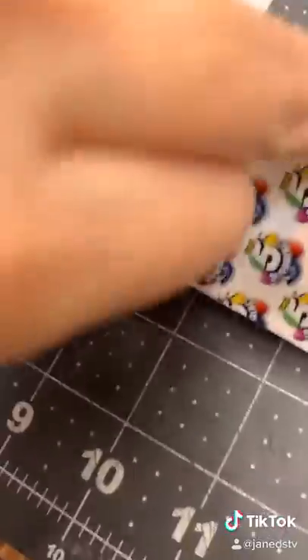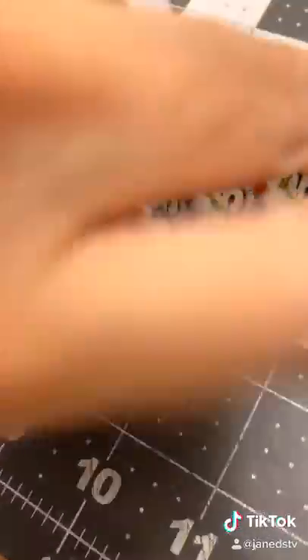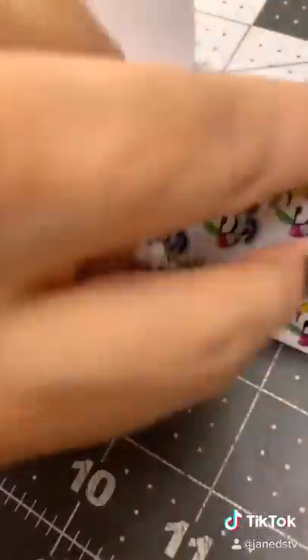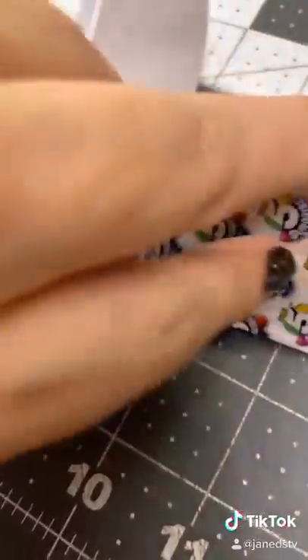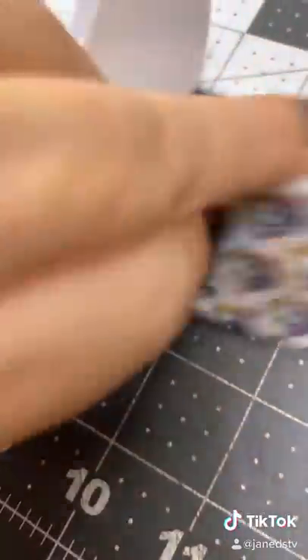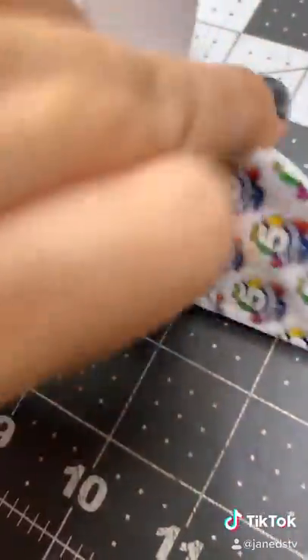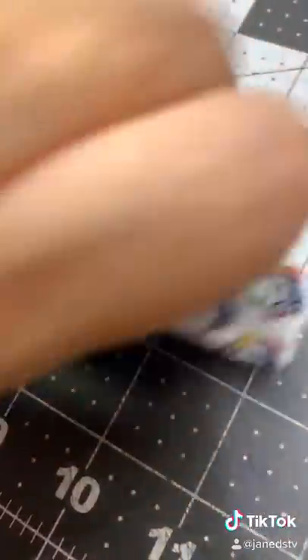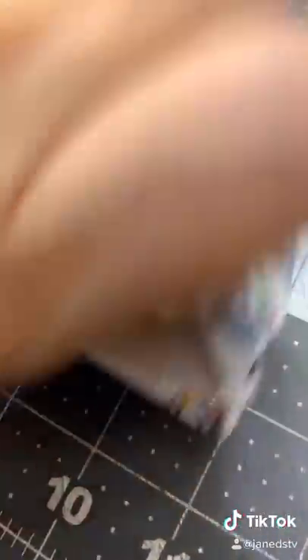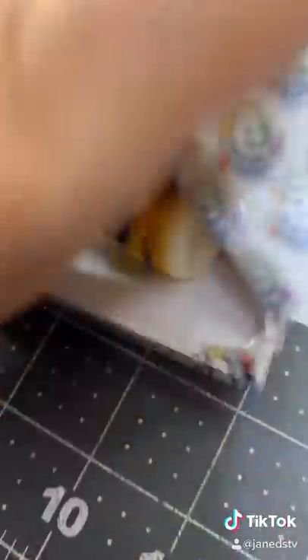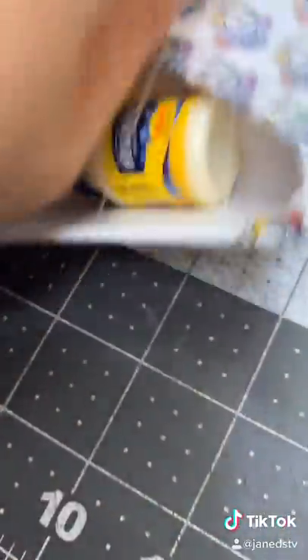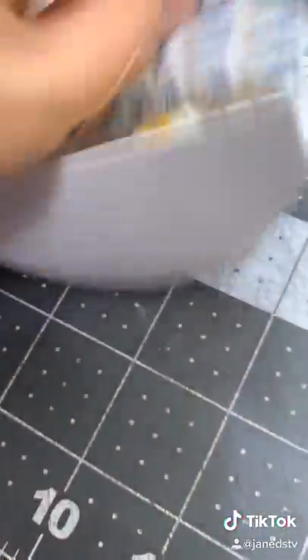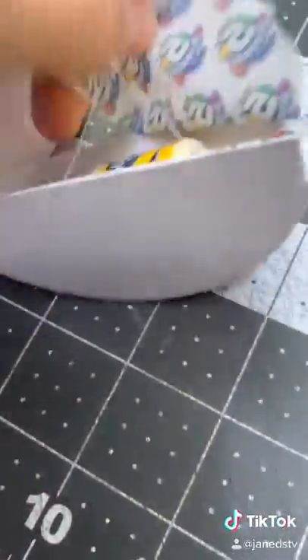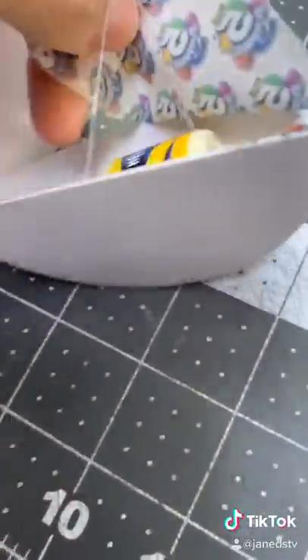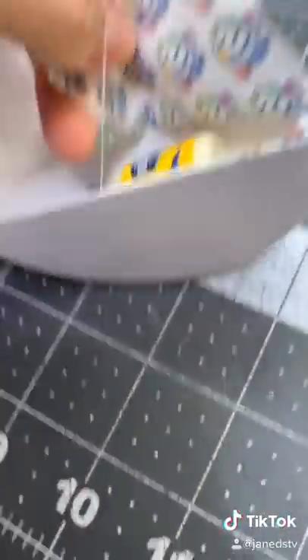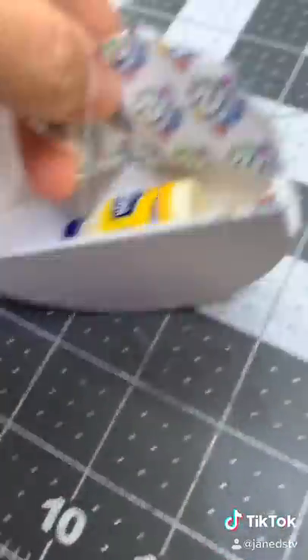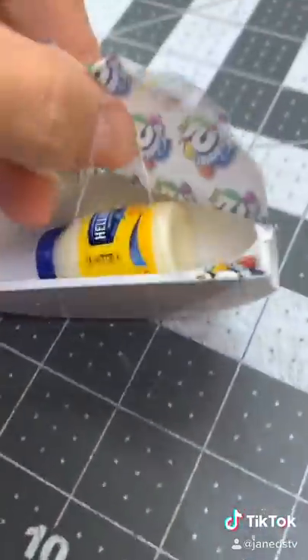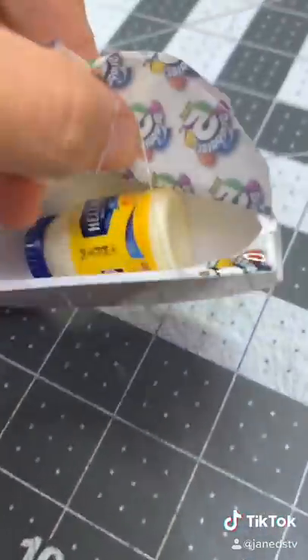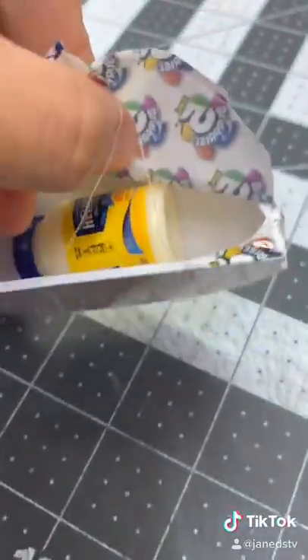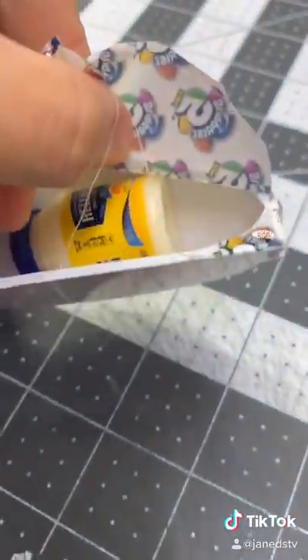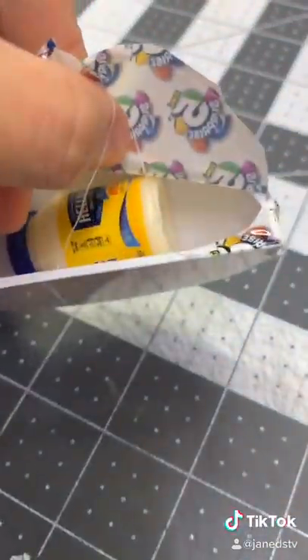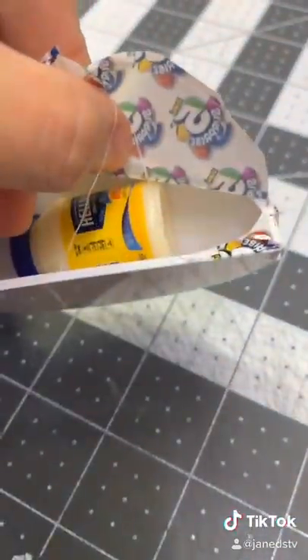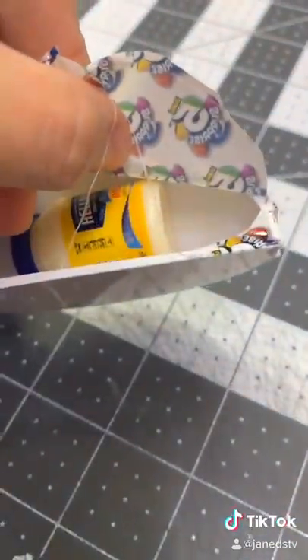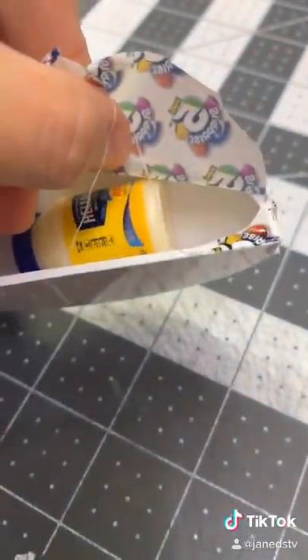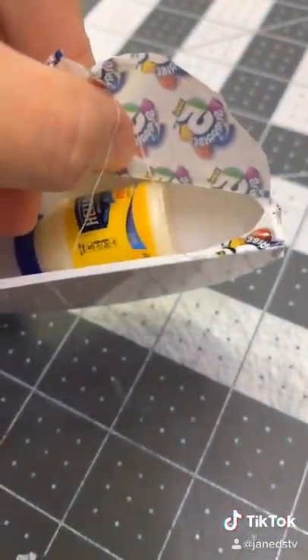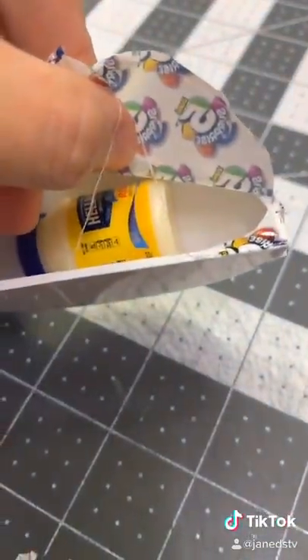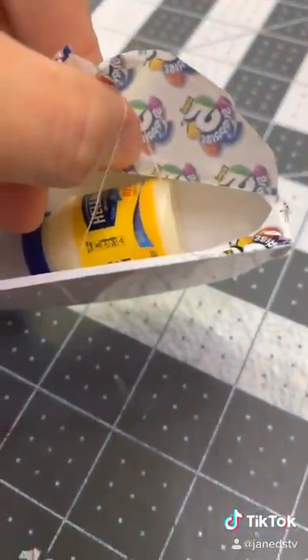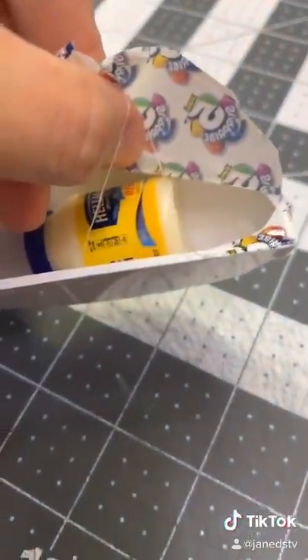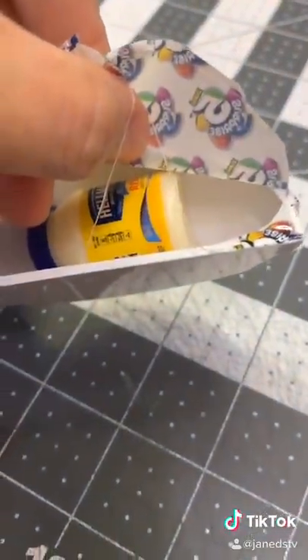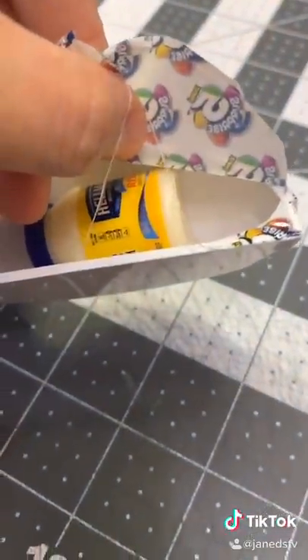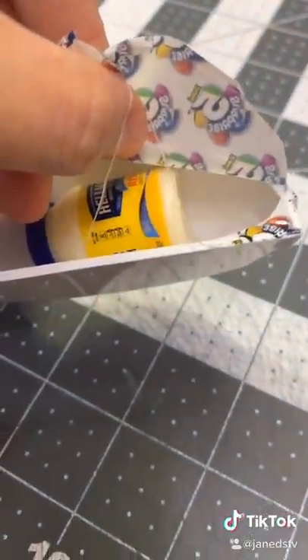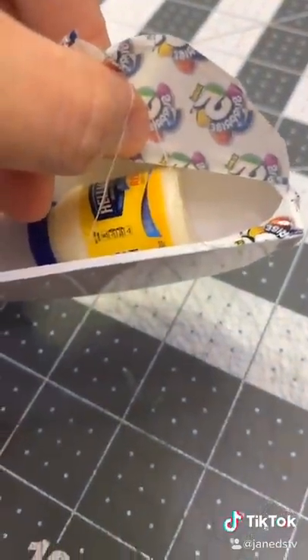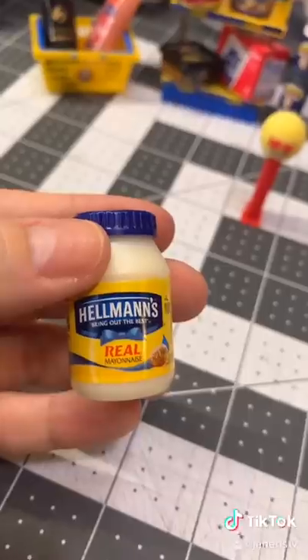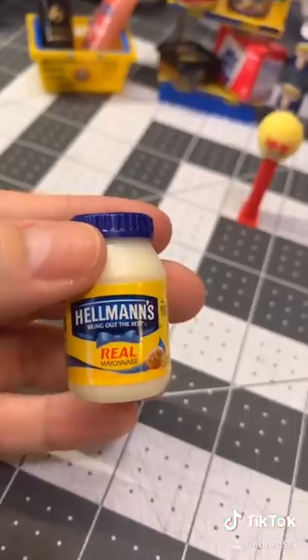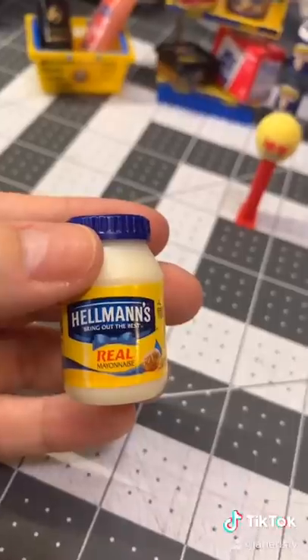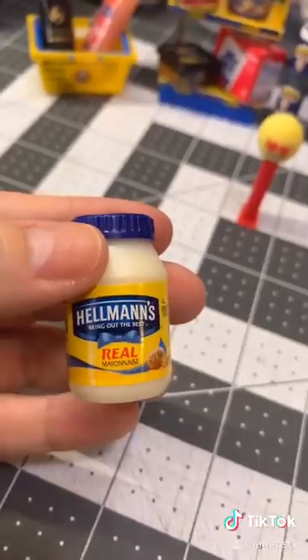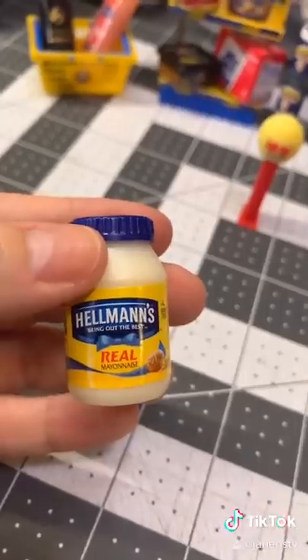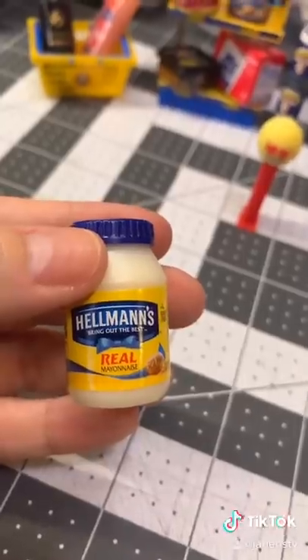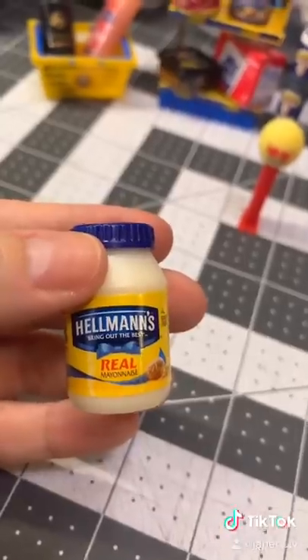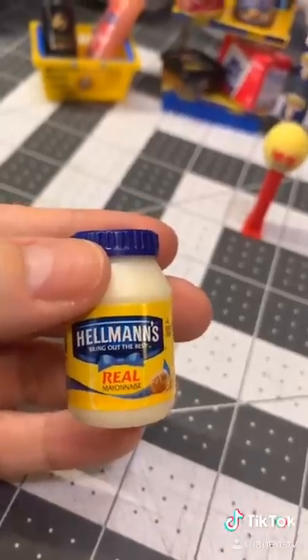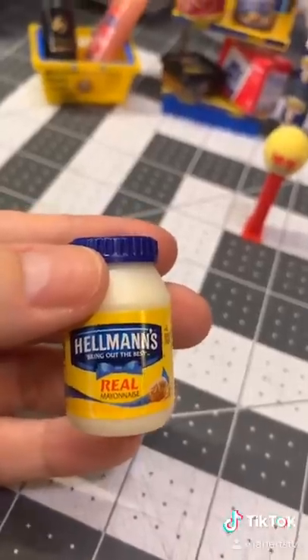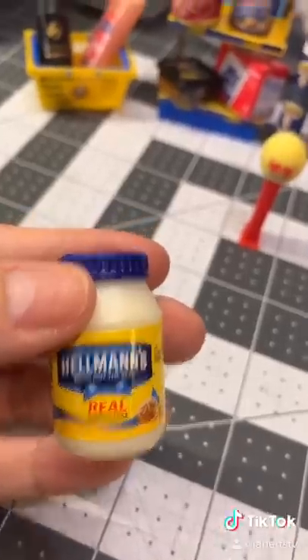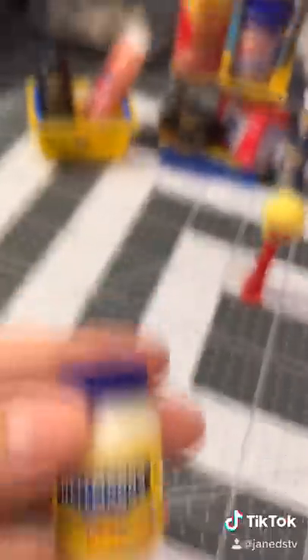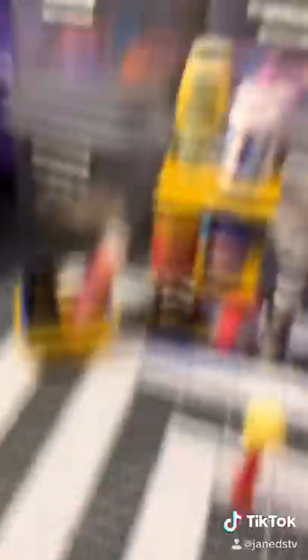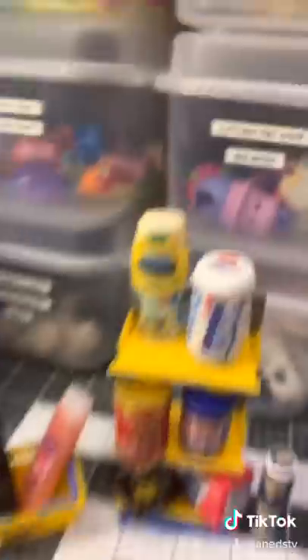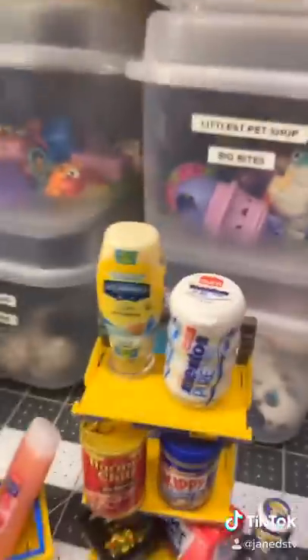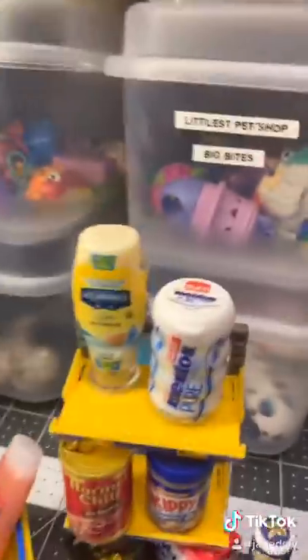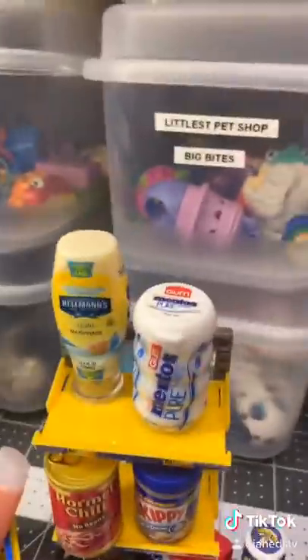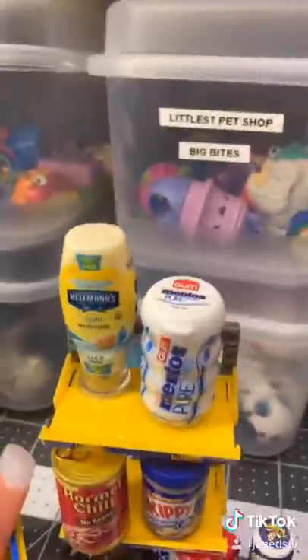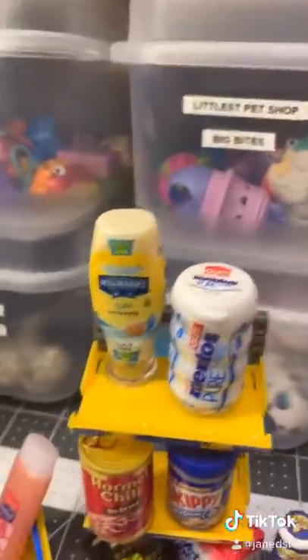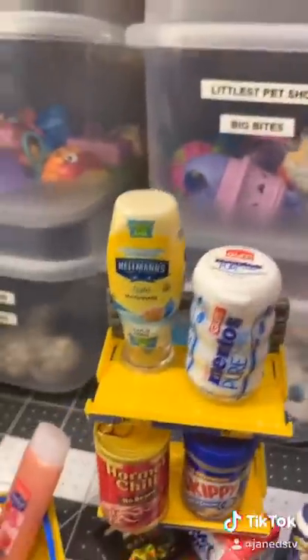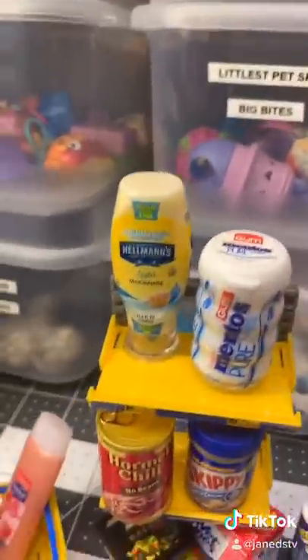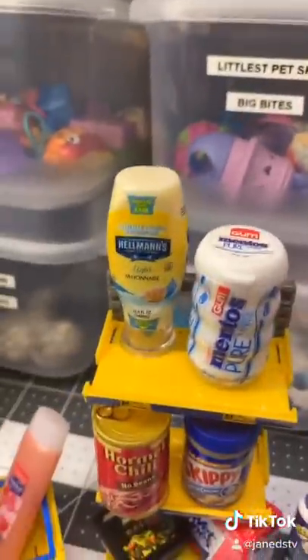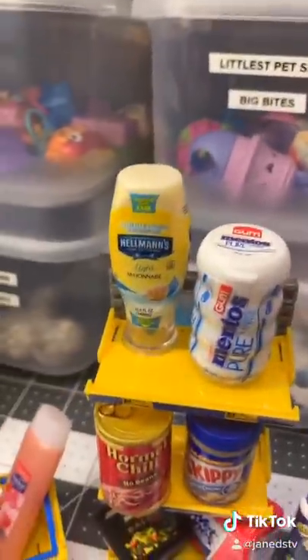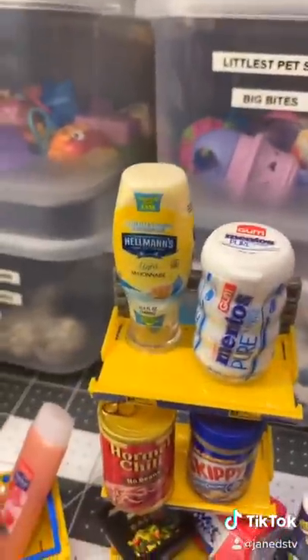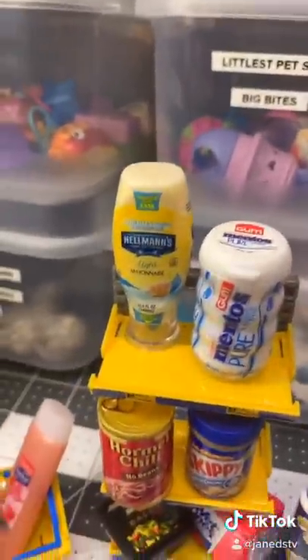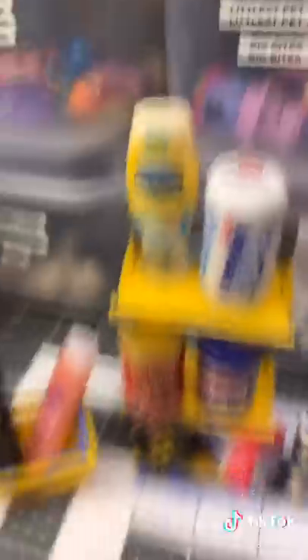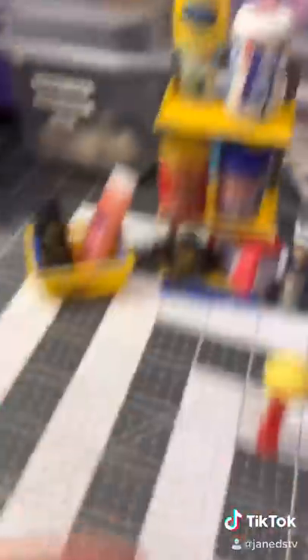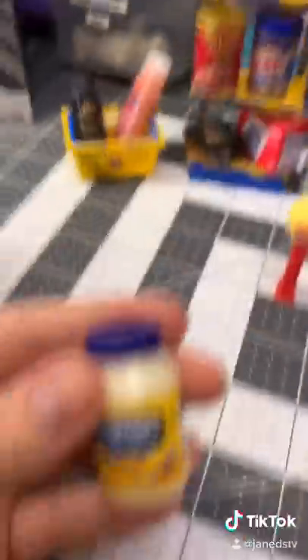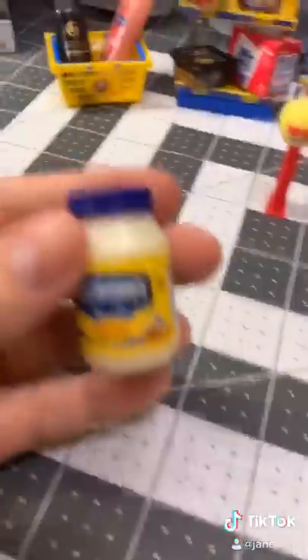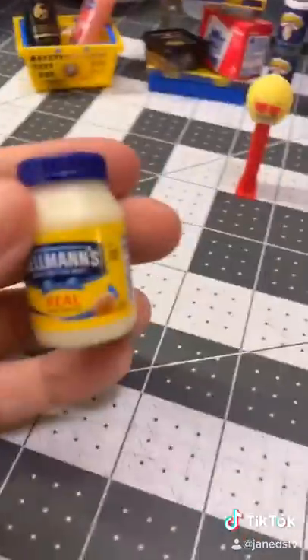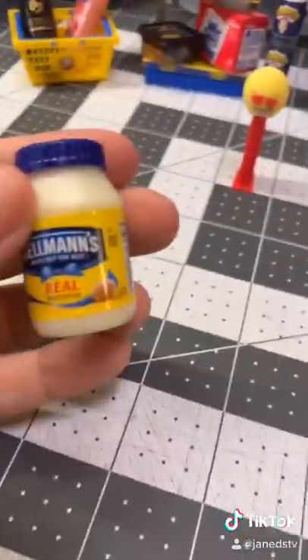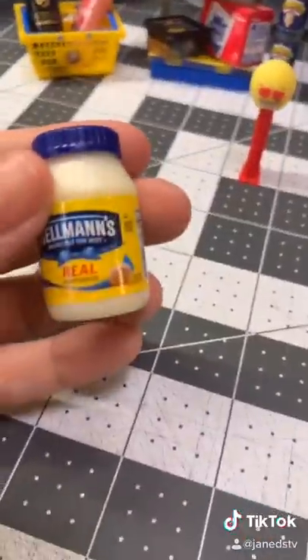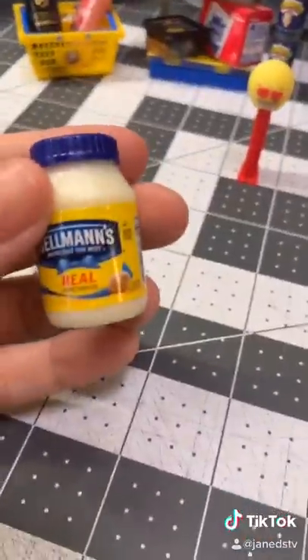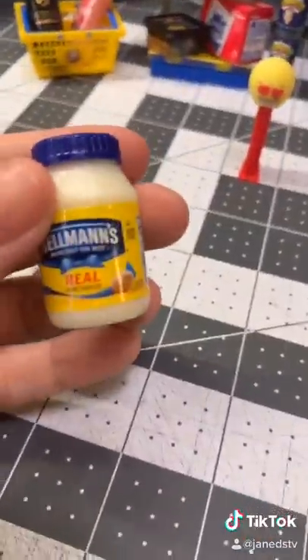Our second one is Mayo. This is the one we have, and this is the one we got before, so cool.